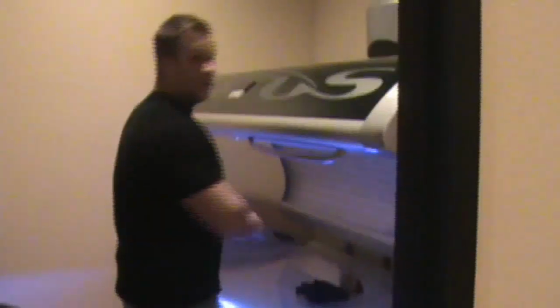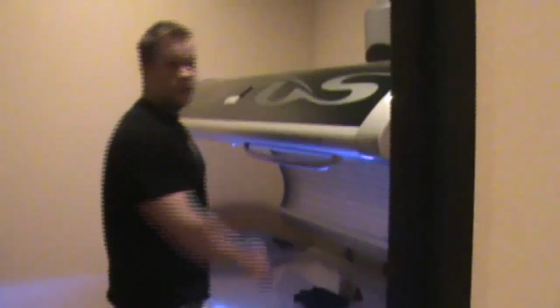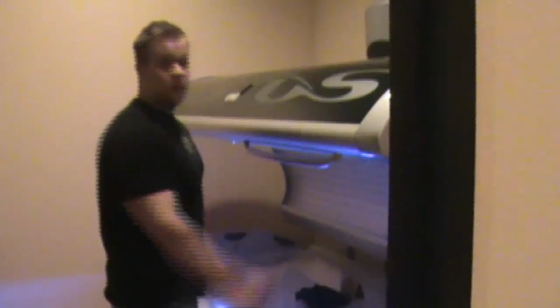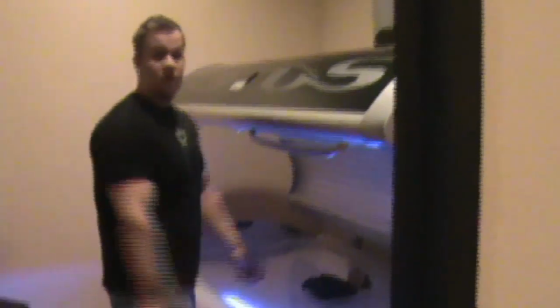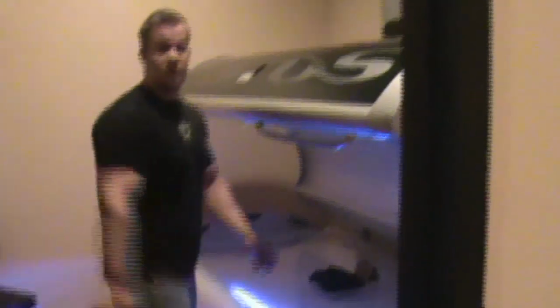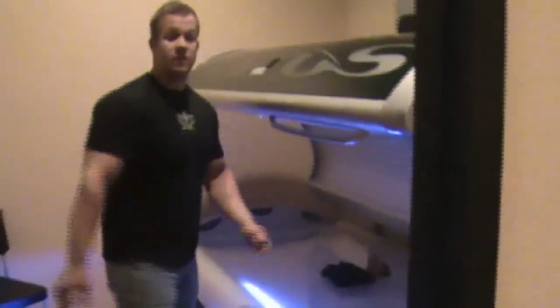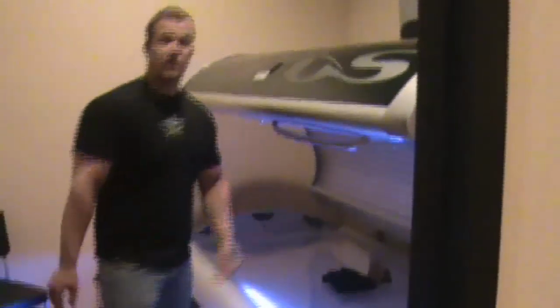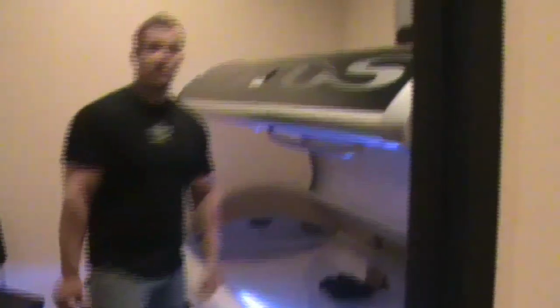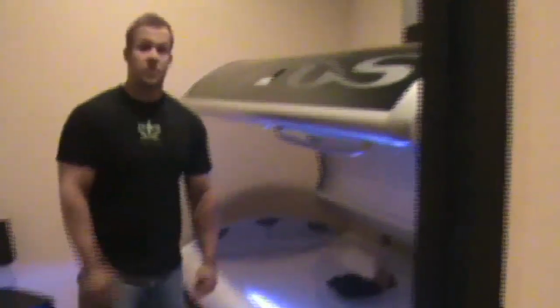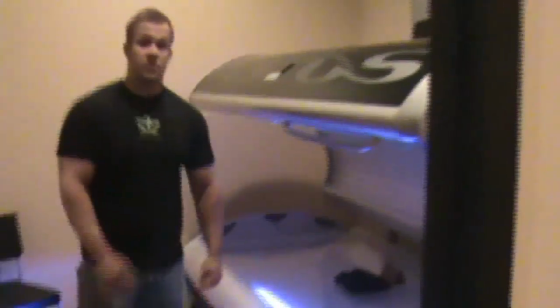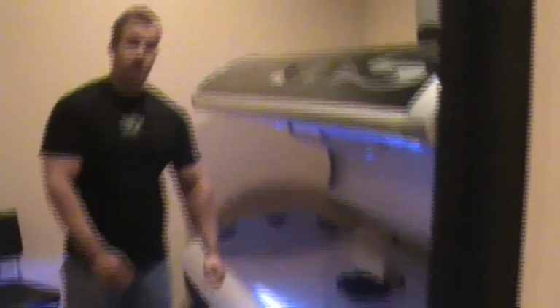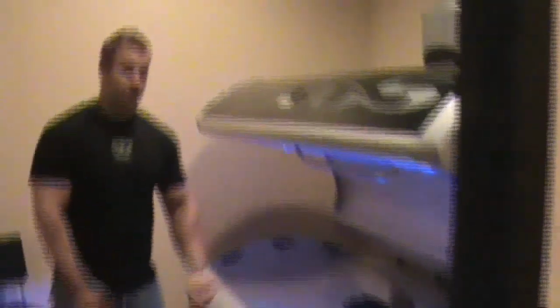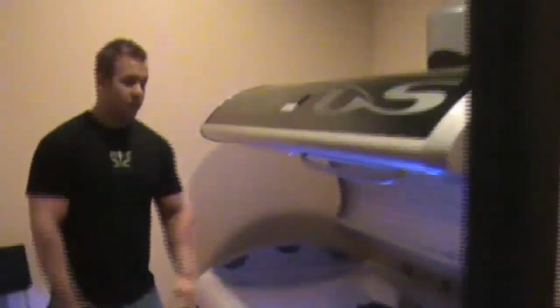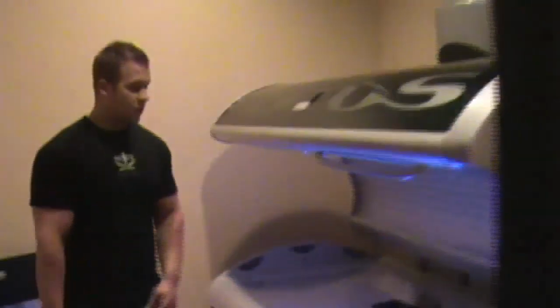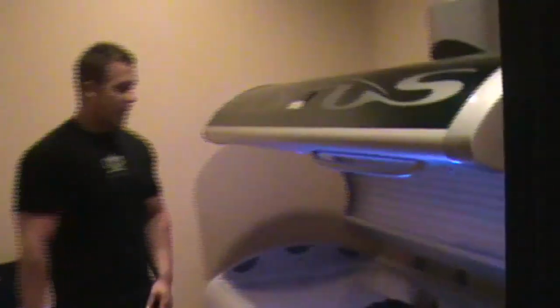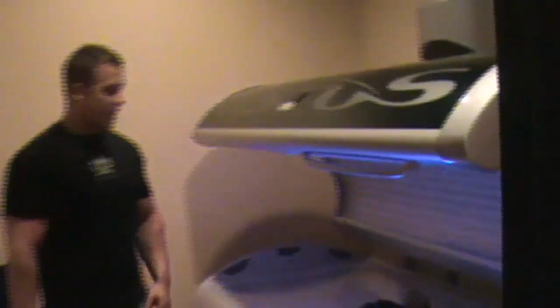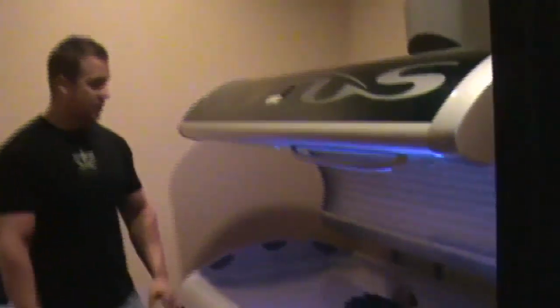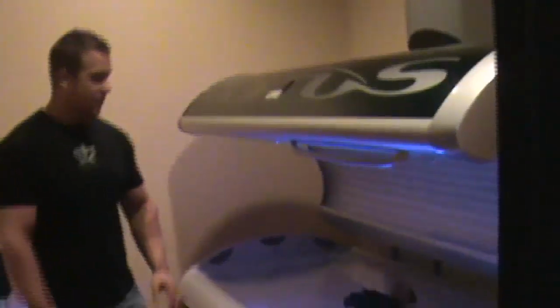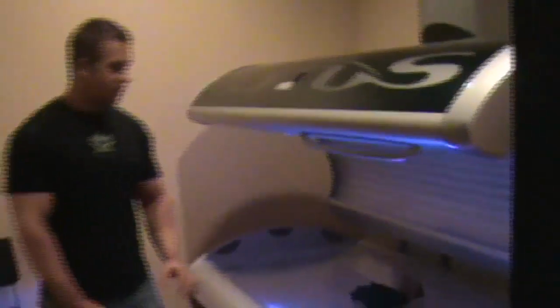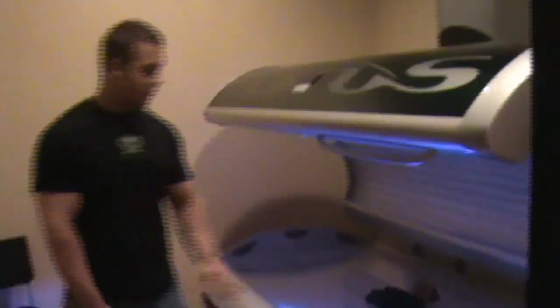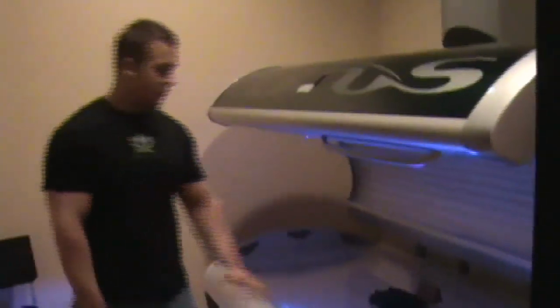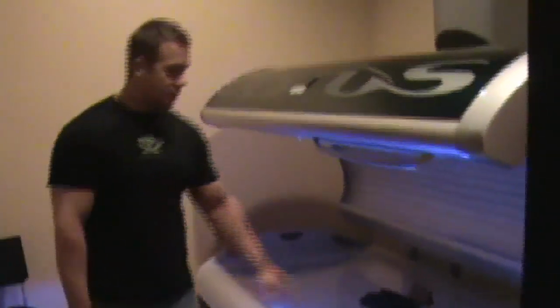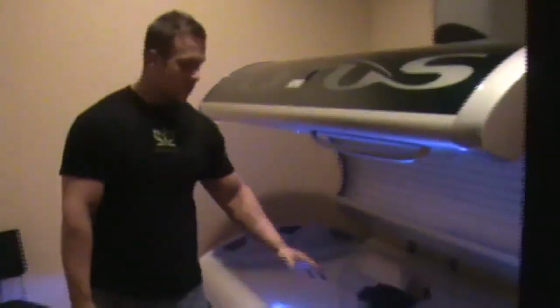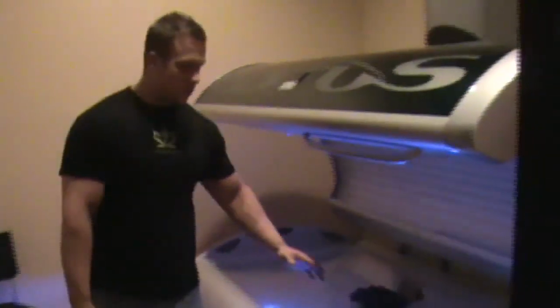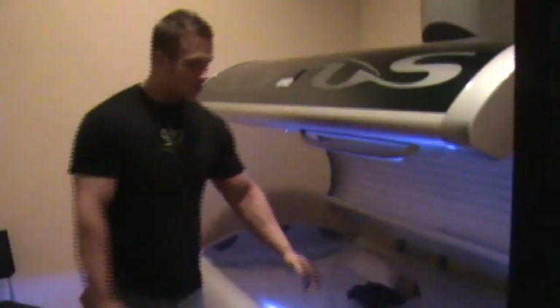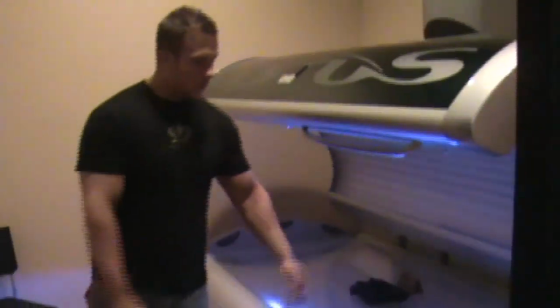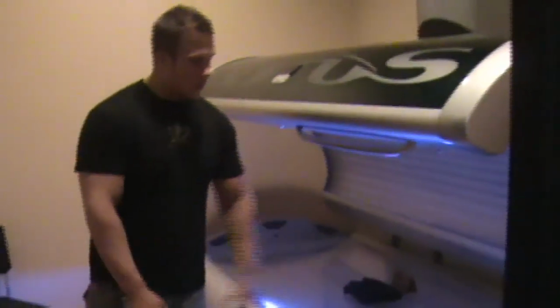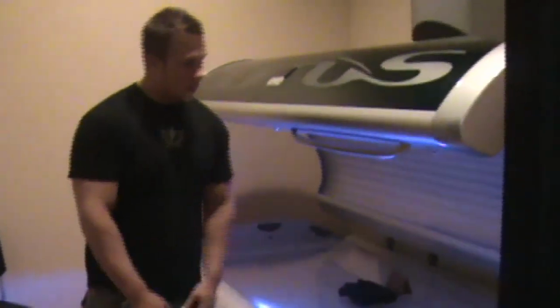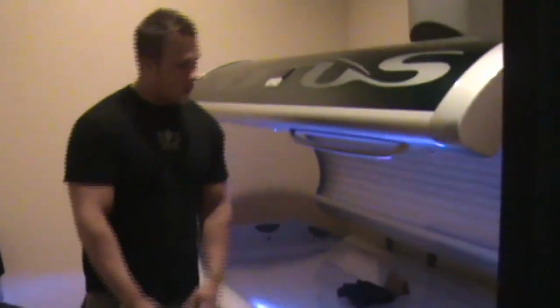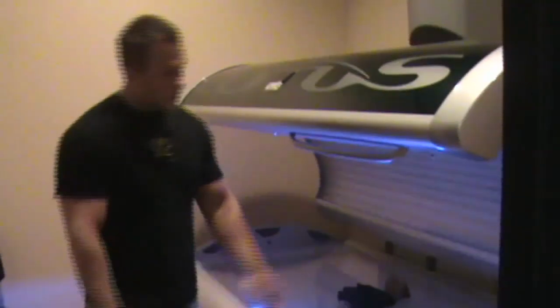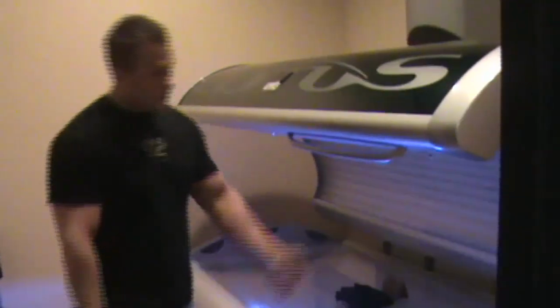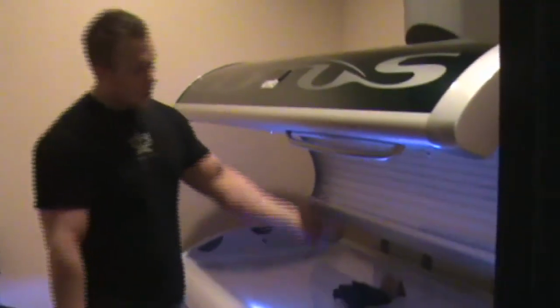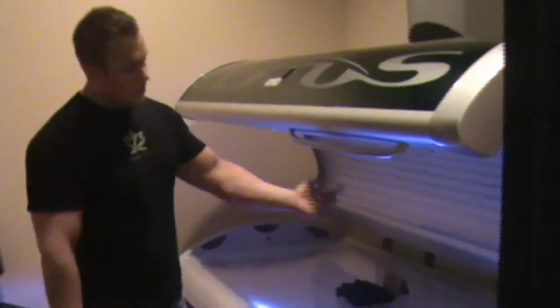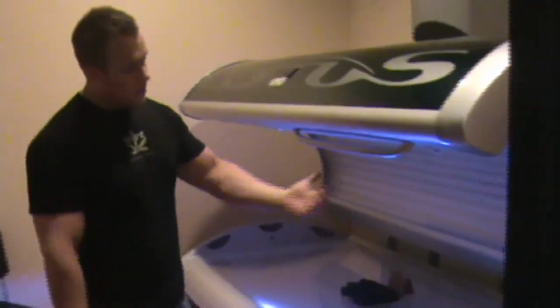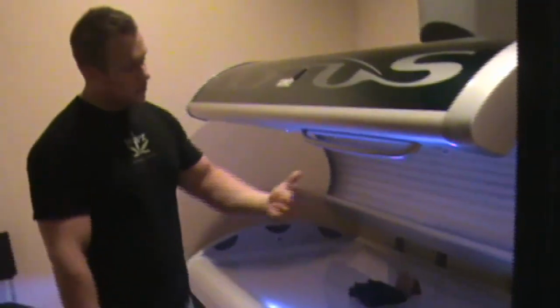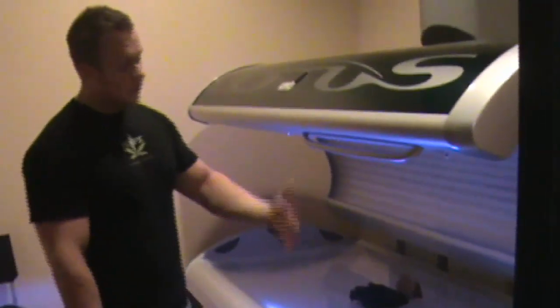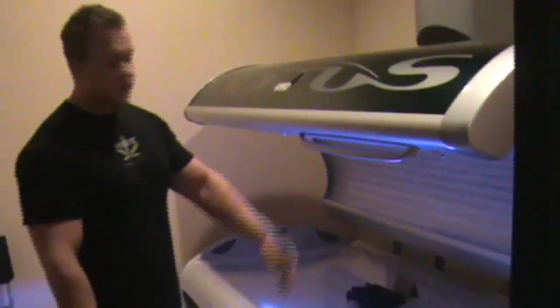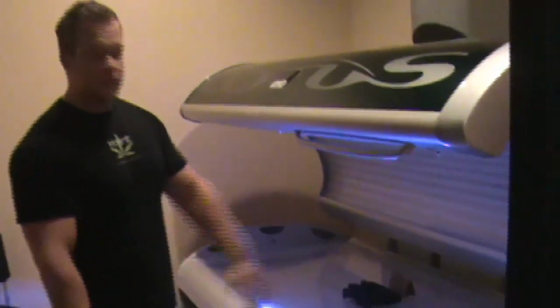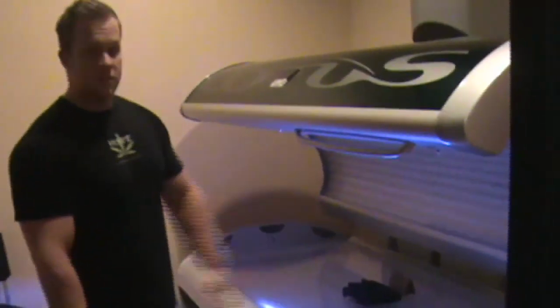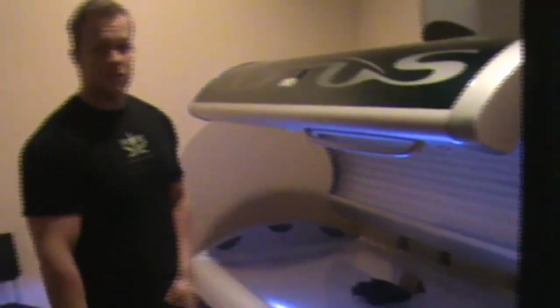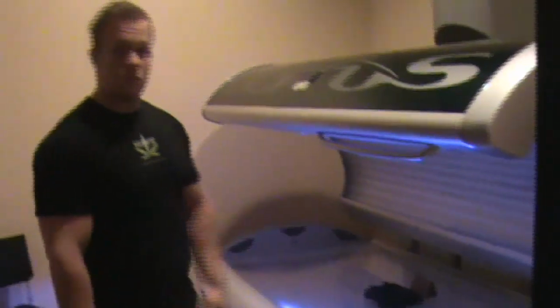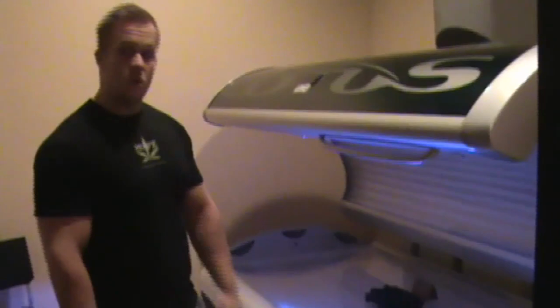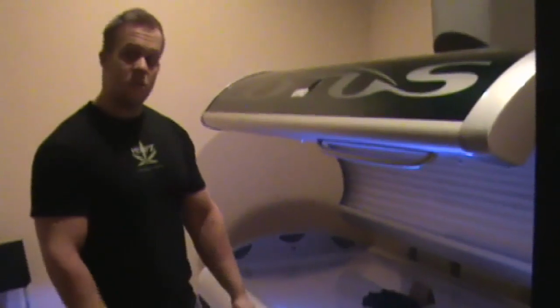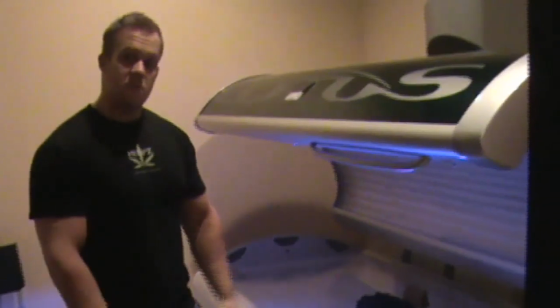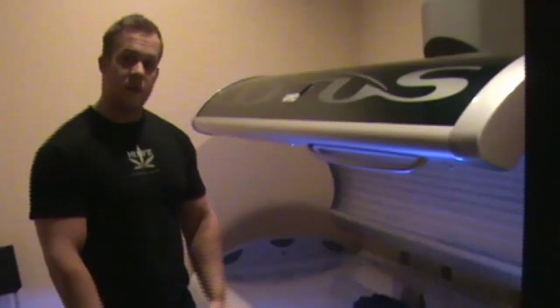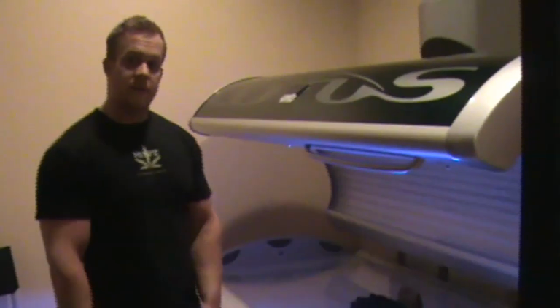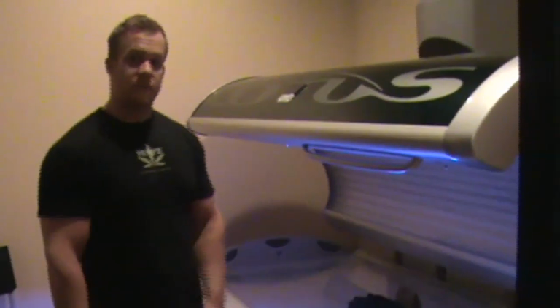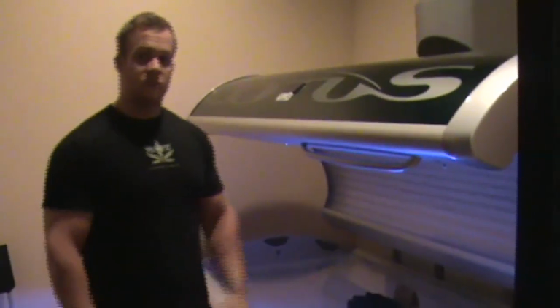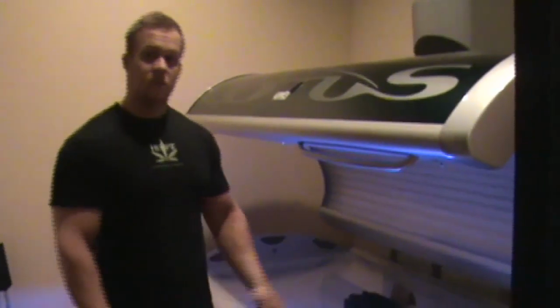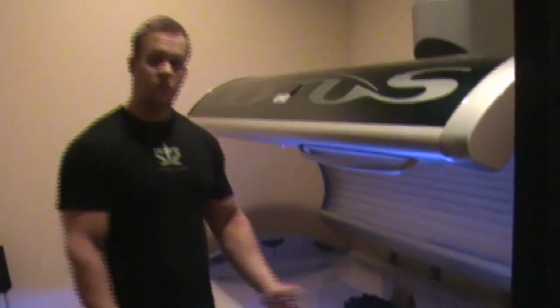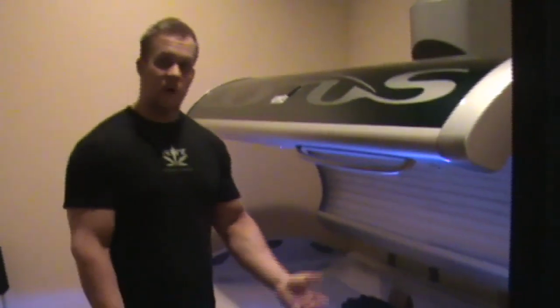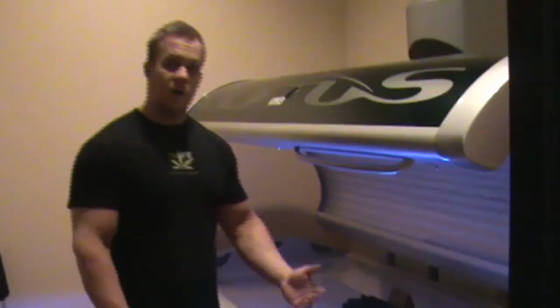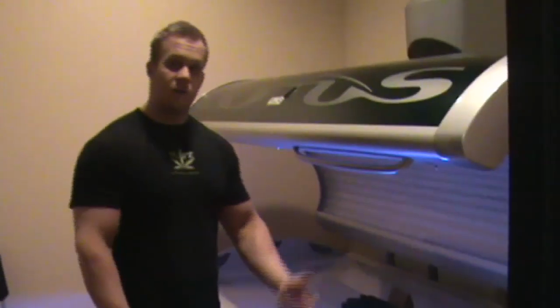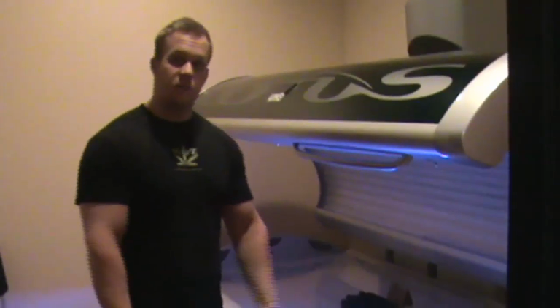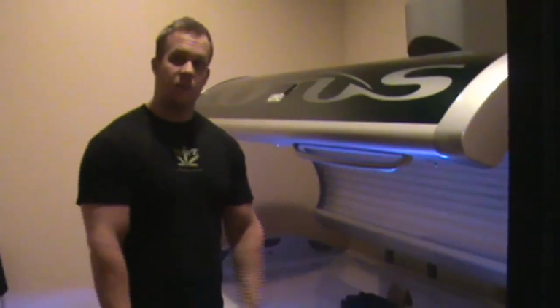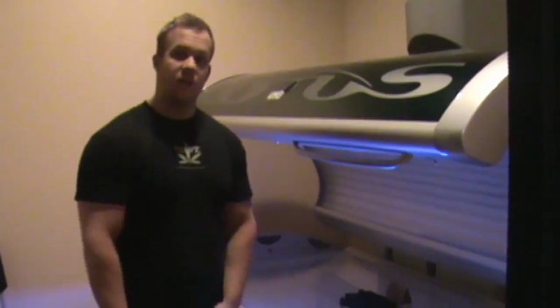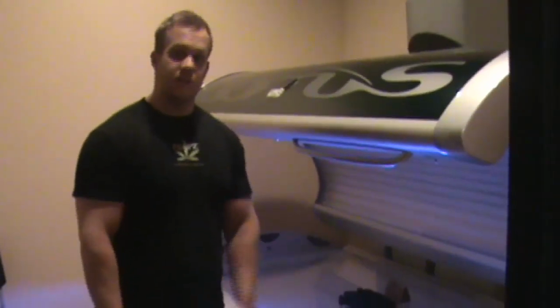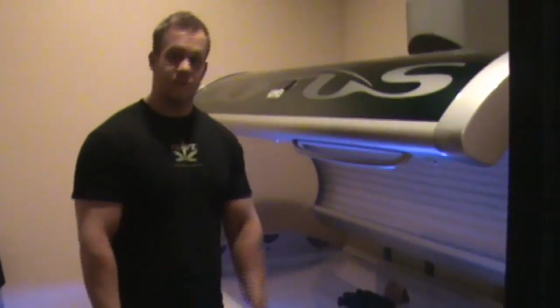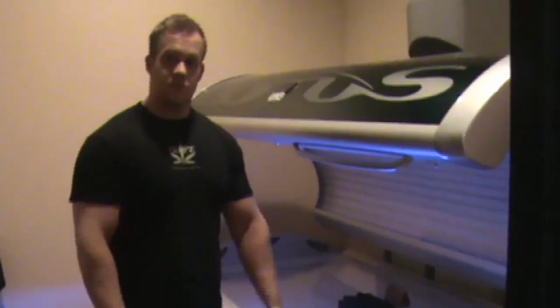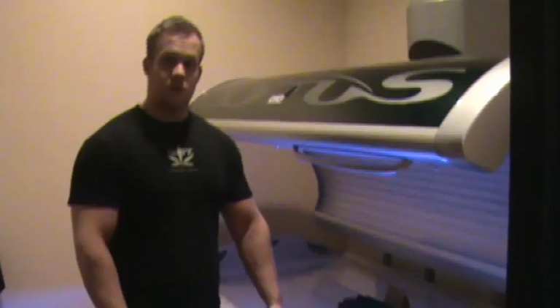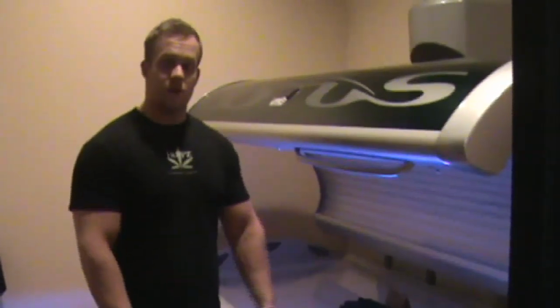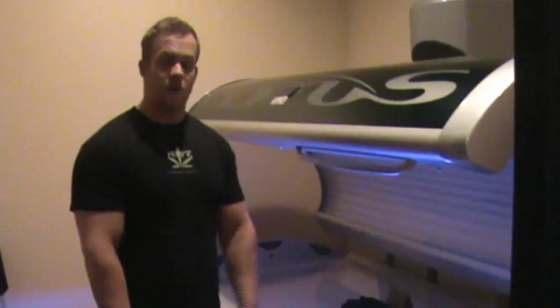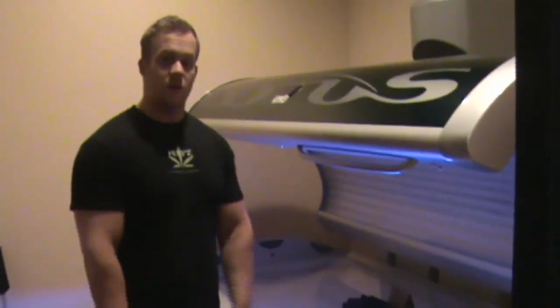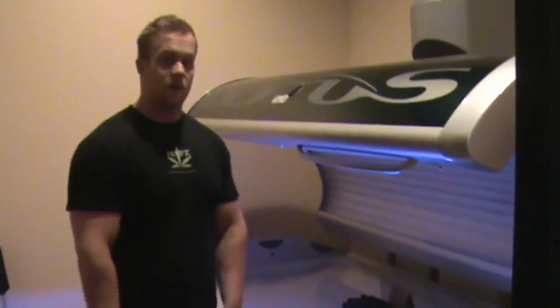Here we are. This is level 3. It has a frosted acrylic. Hybrid facials on a 12-minute max. It's still a powerful bed — it gives you a ton of color.